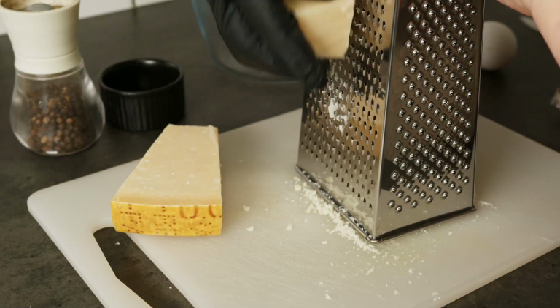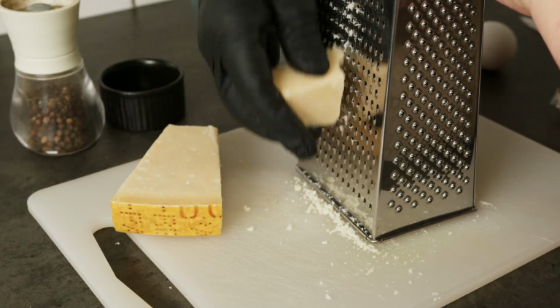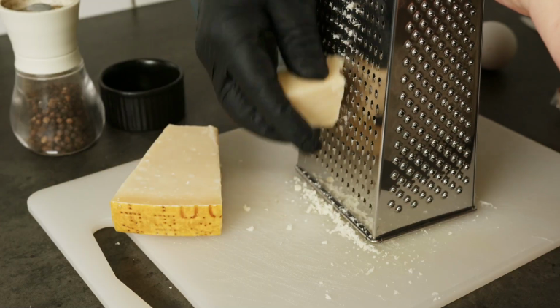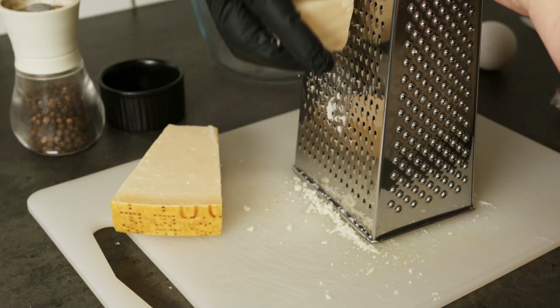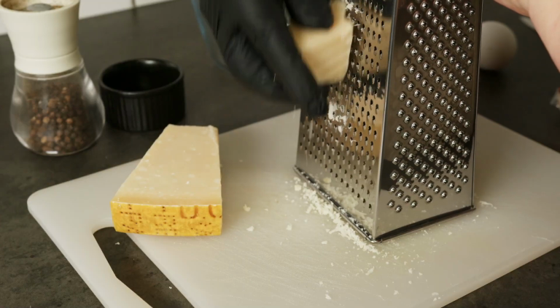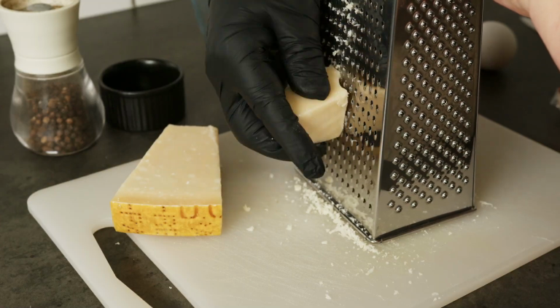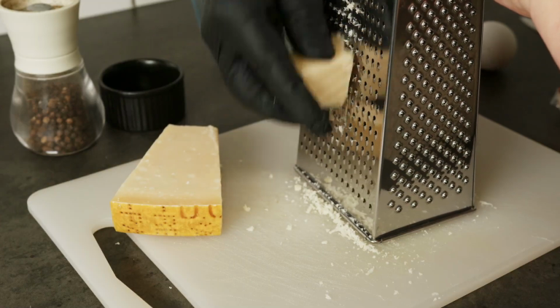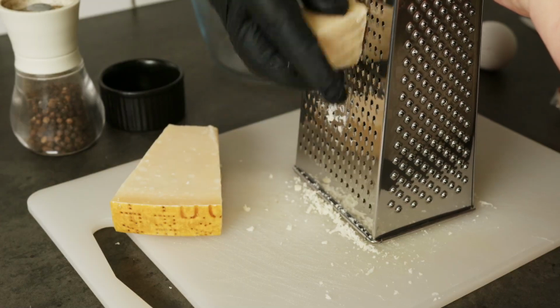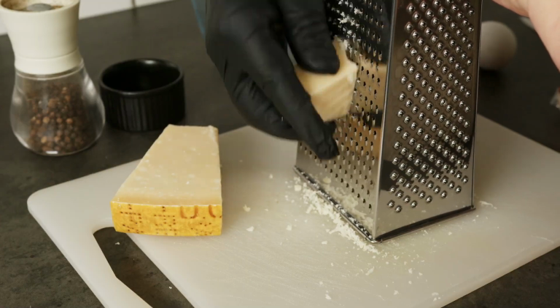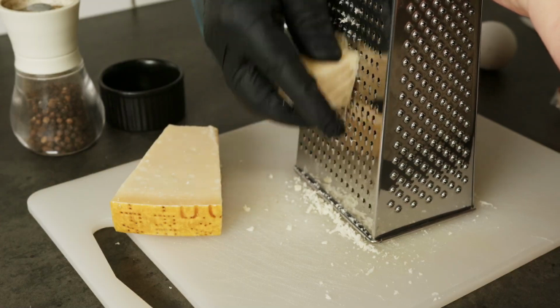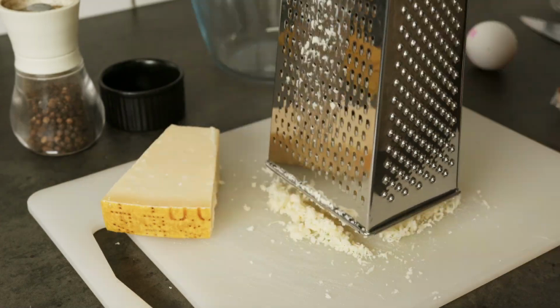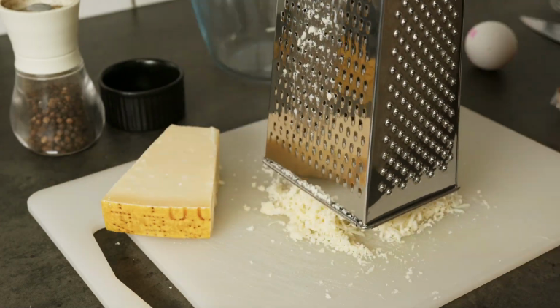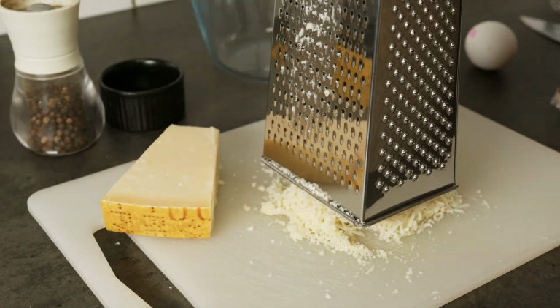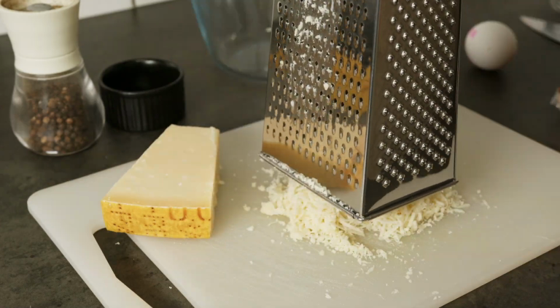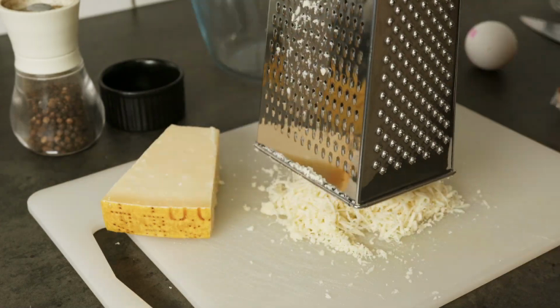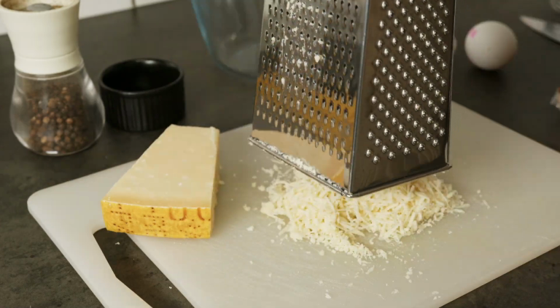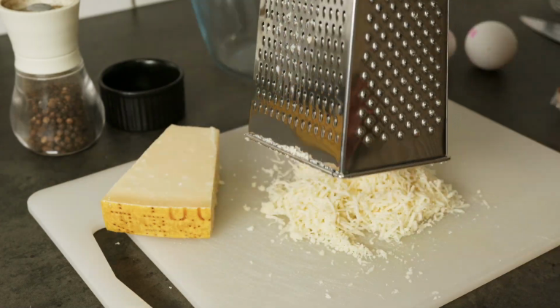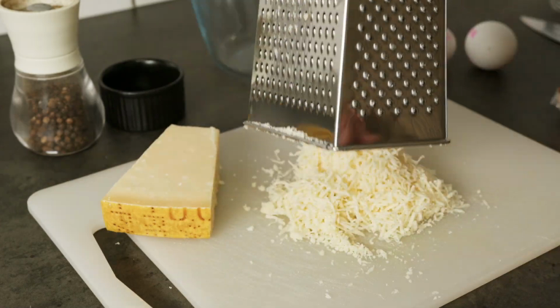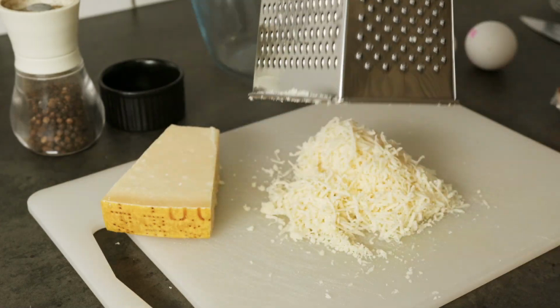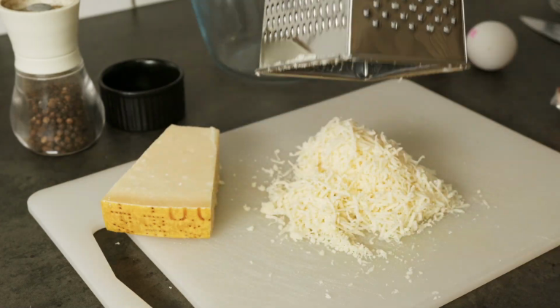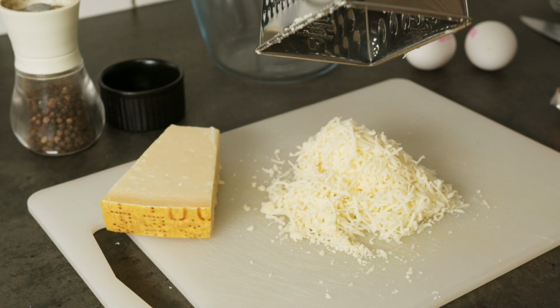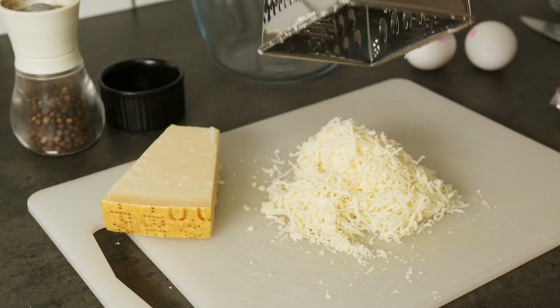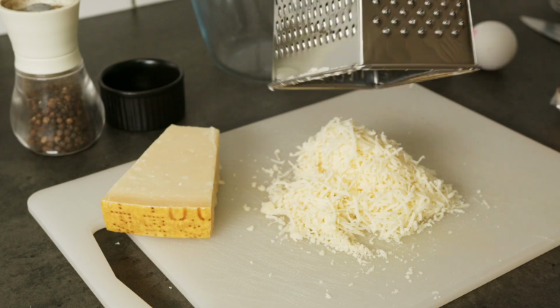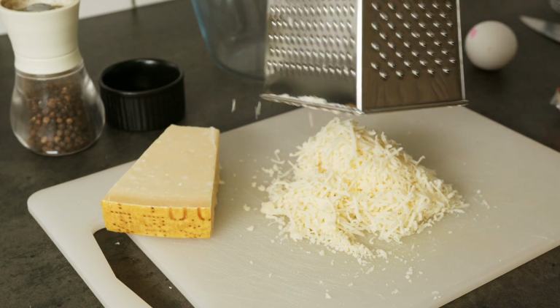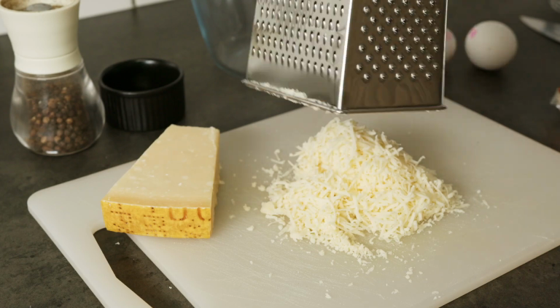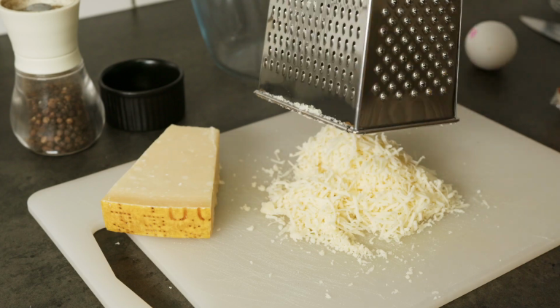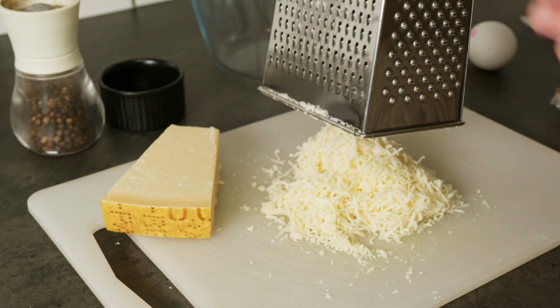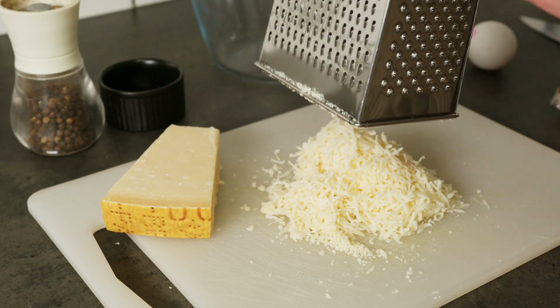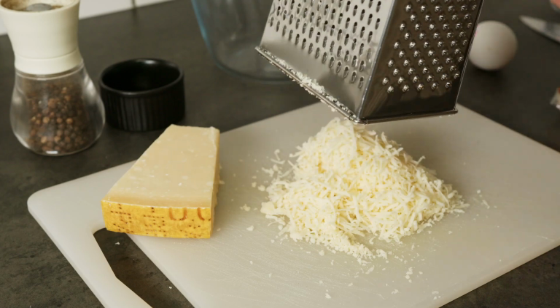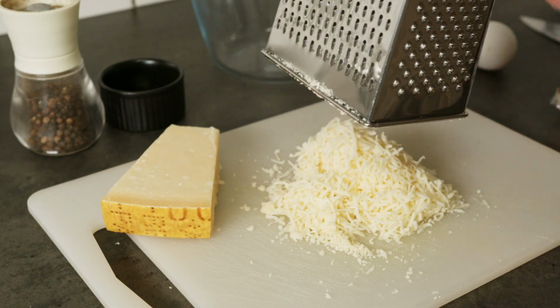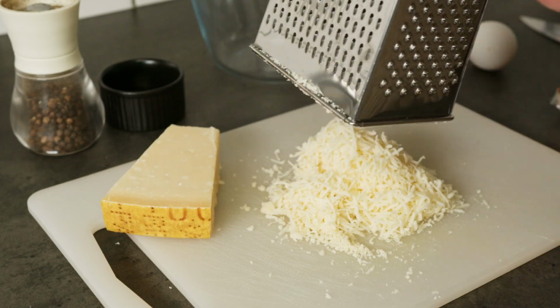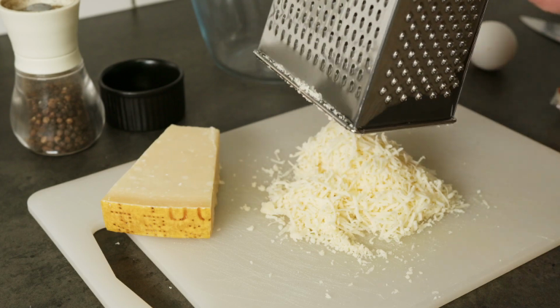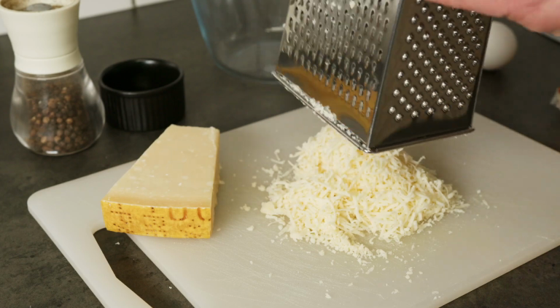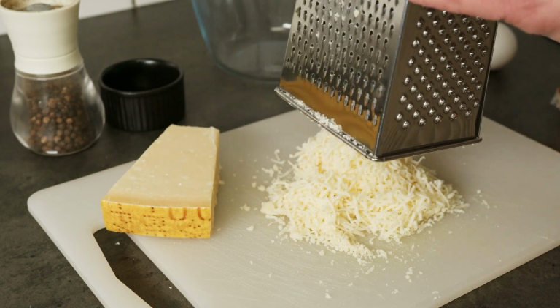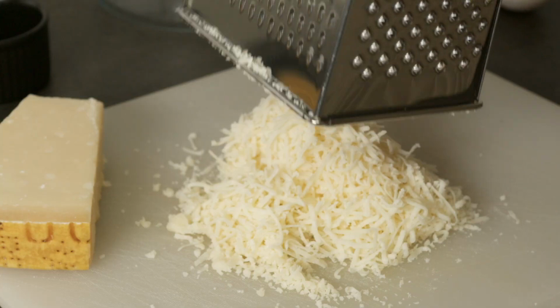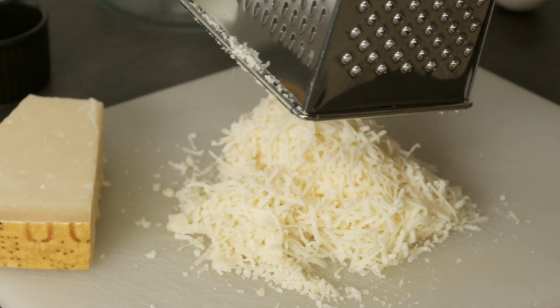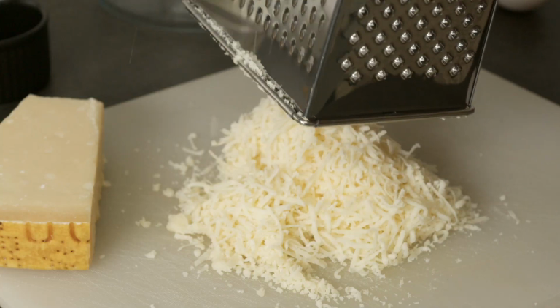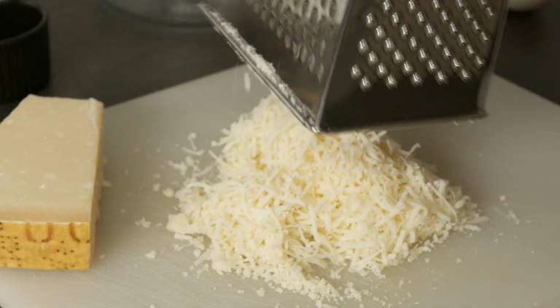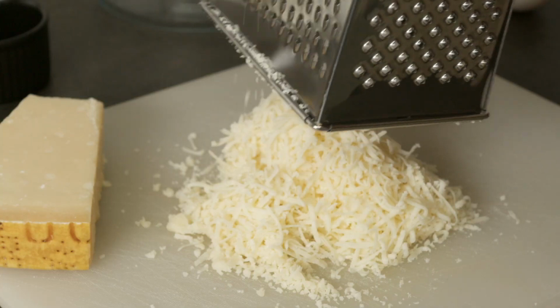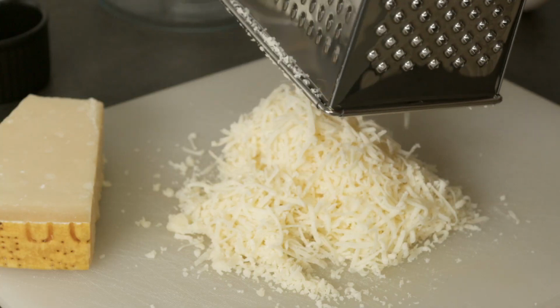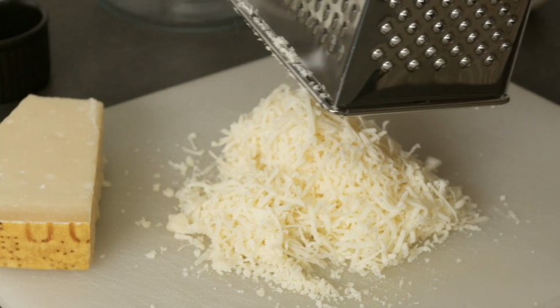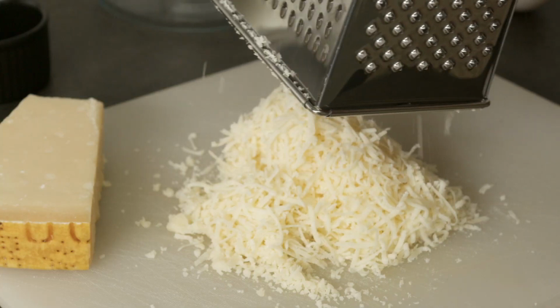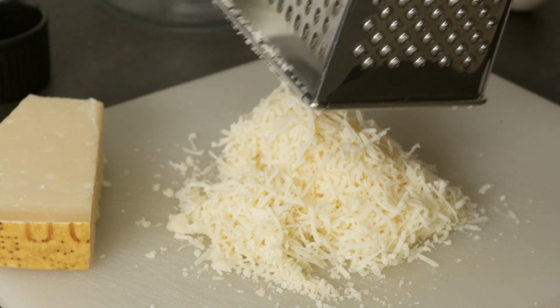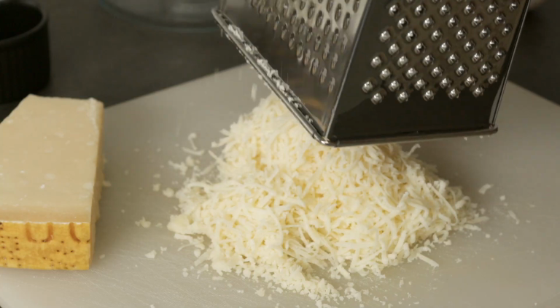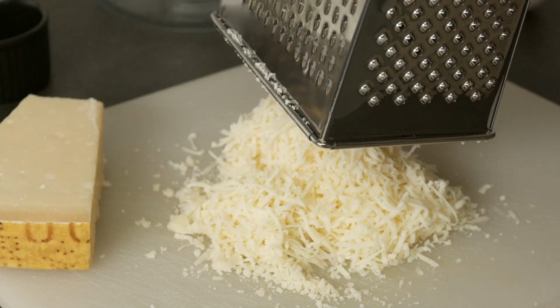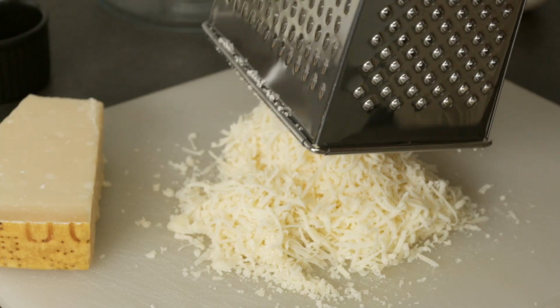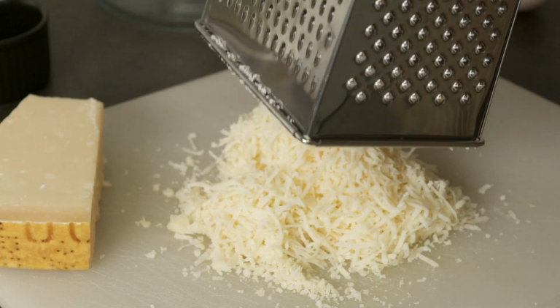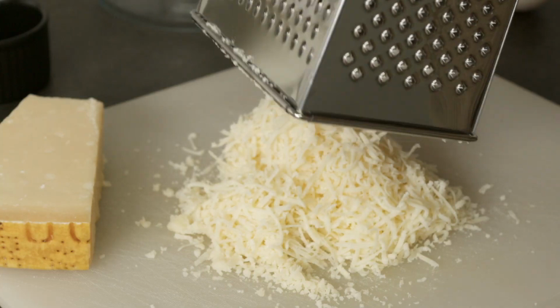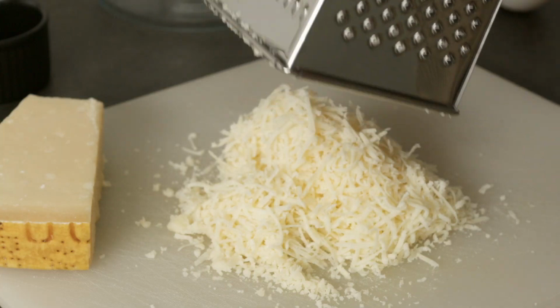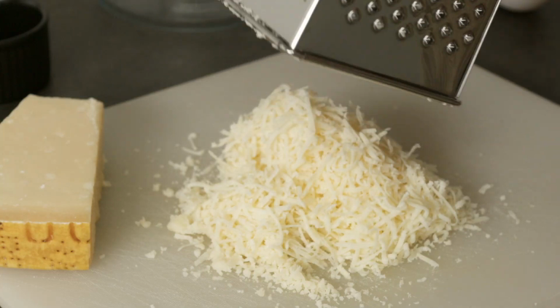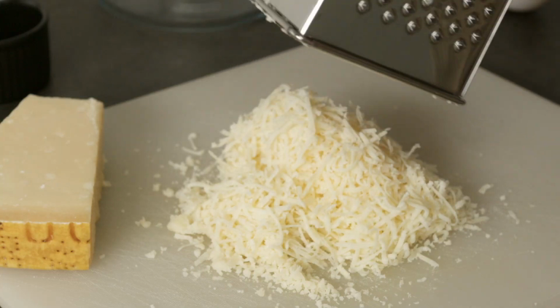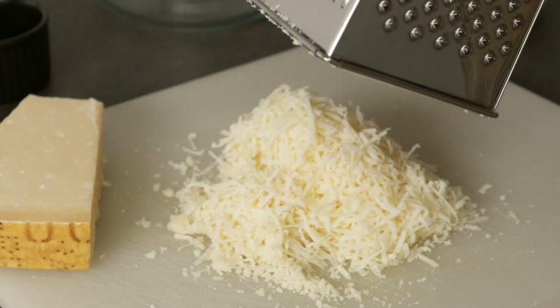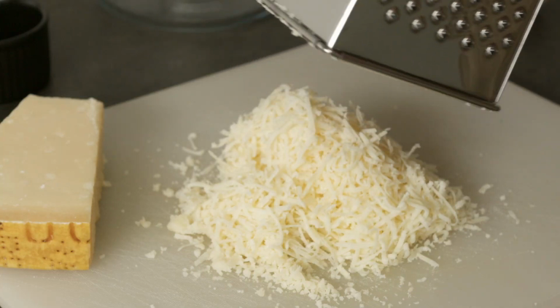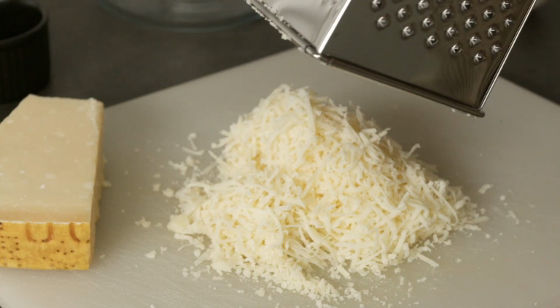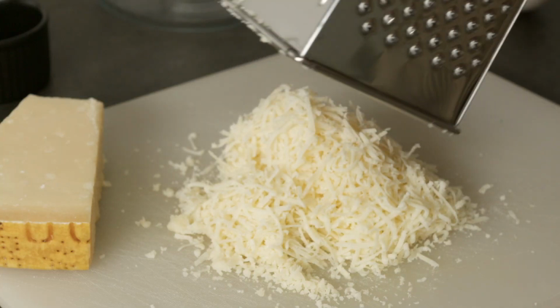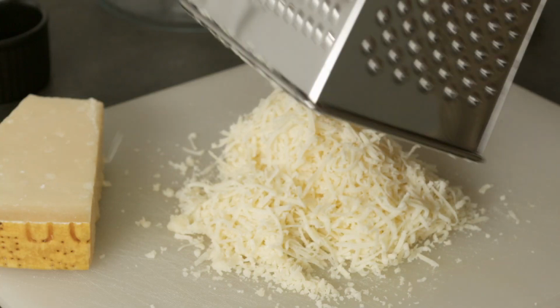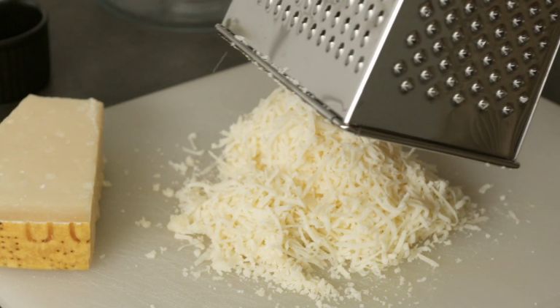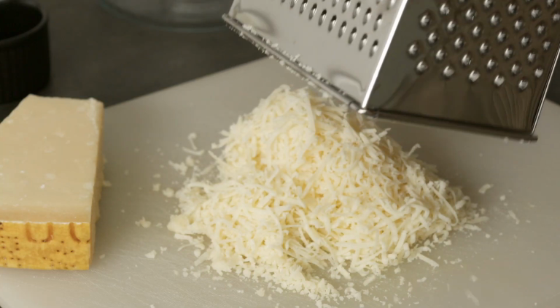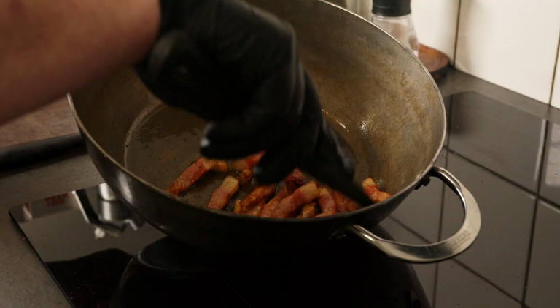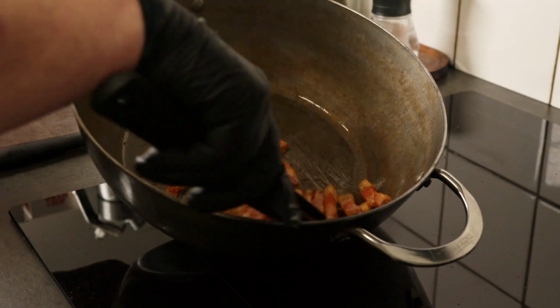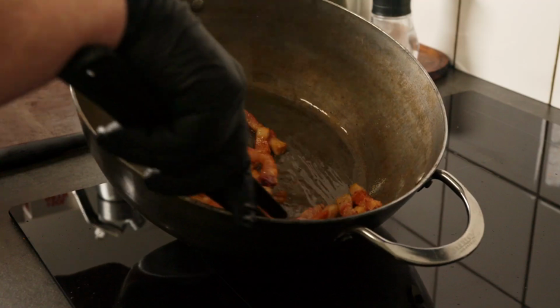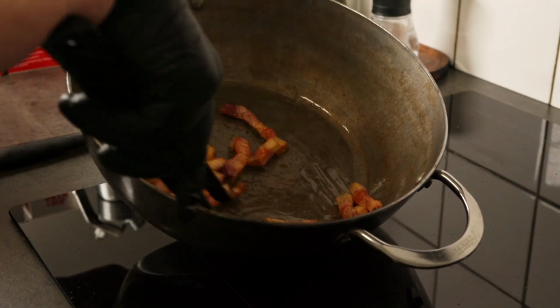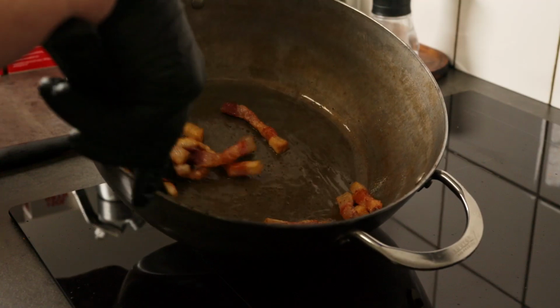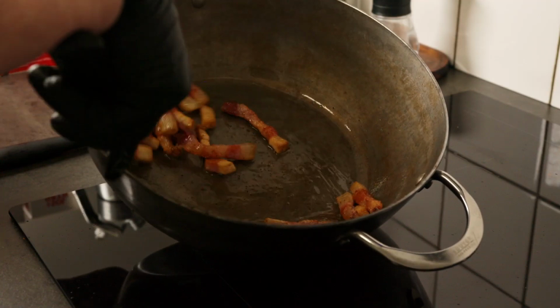Grate your cheese — parmesan — and mix it with one whole egg and one egg yolk, and save it for later.